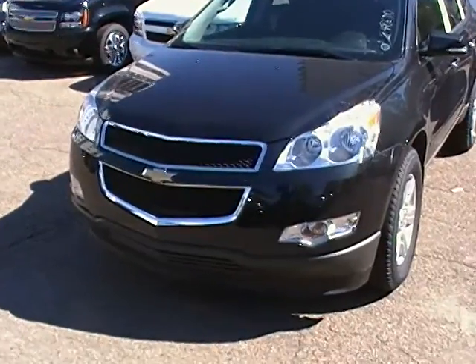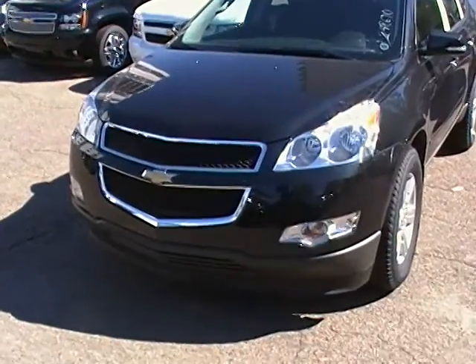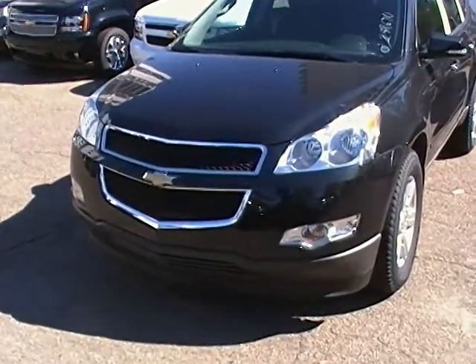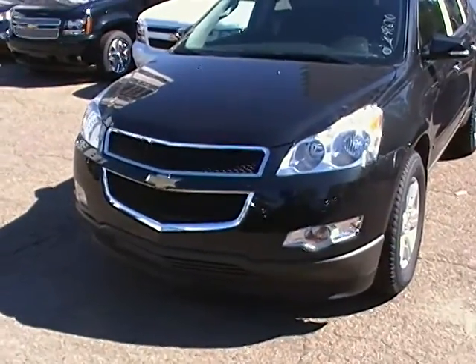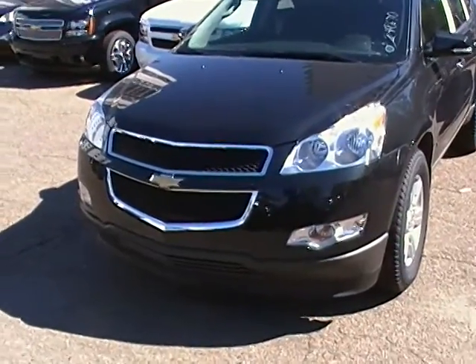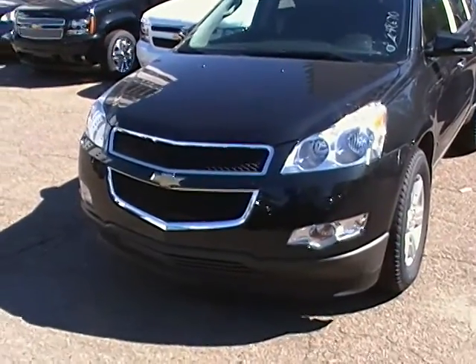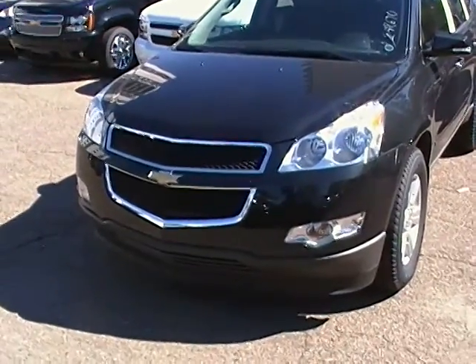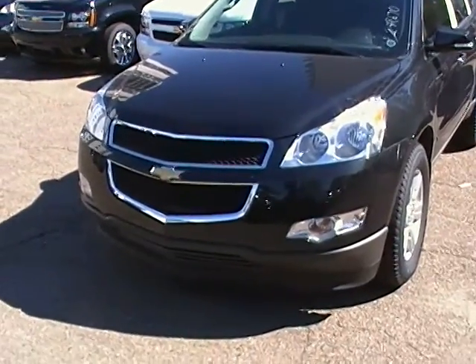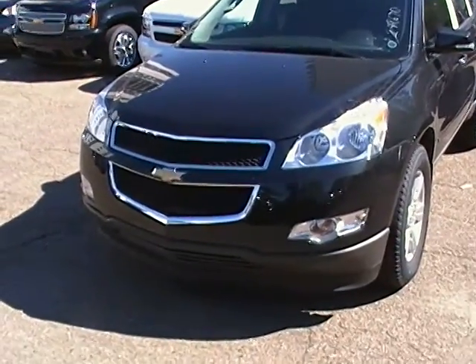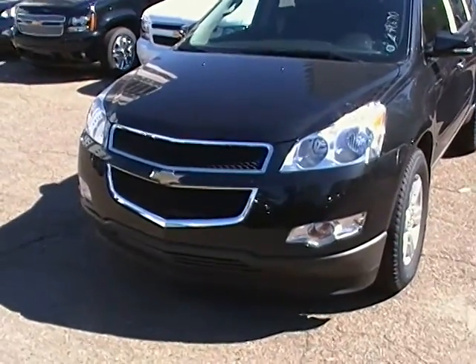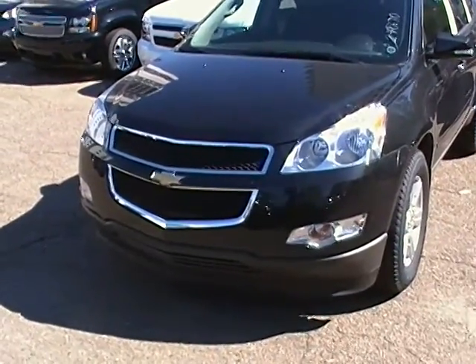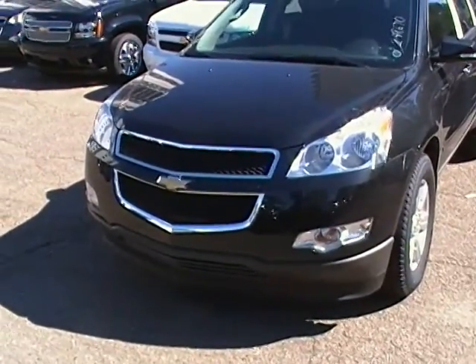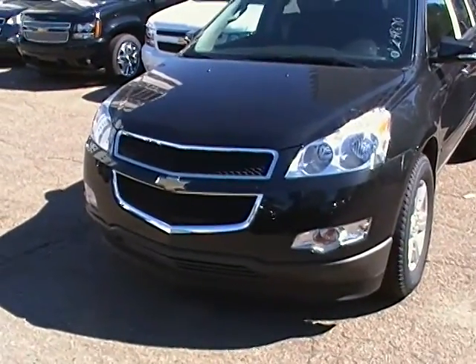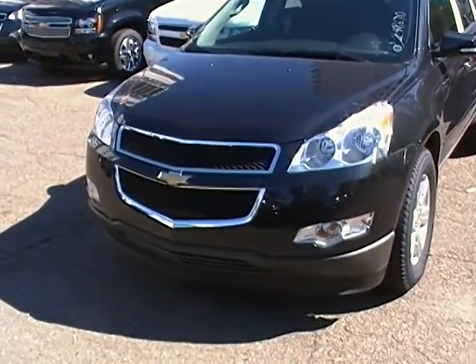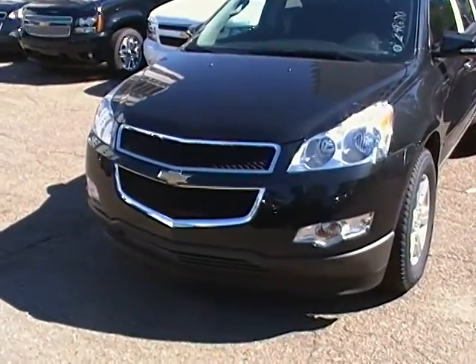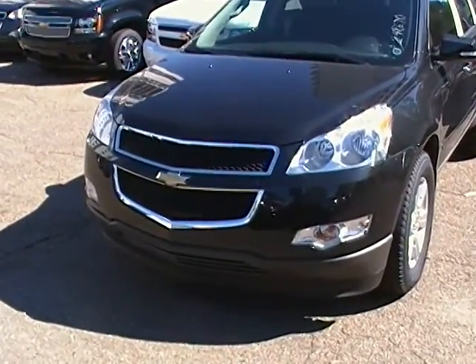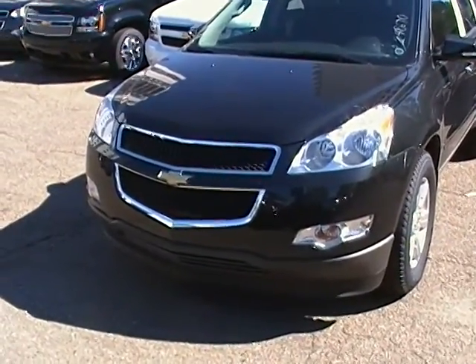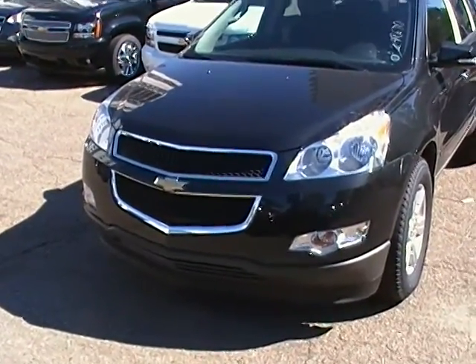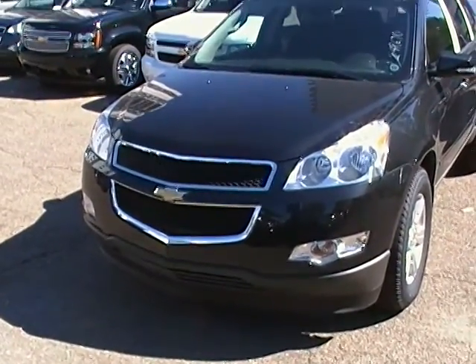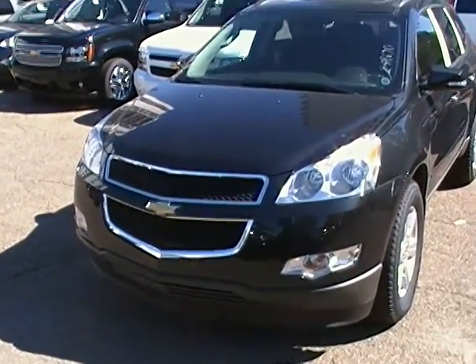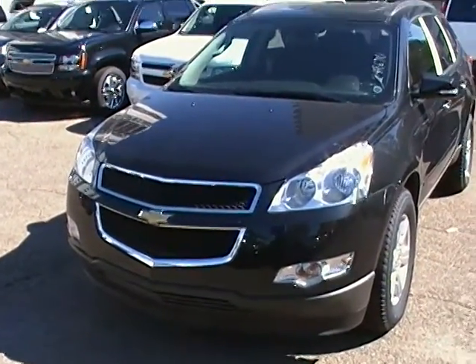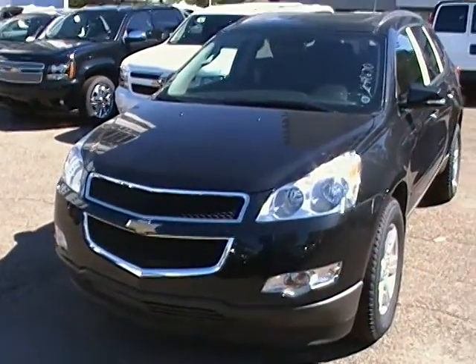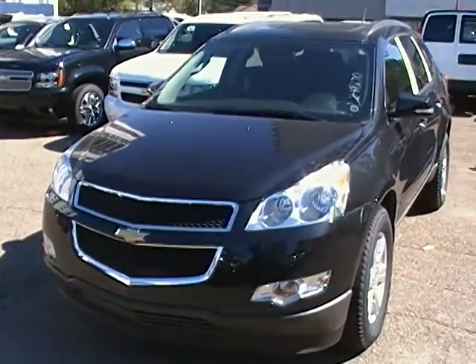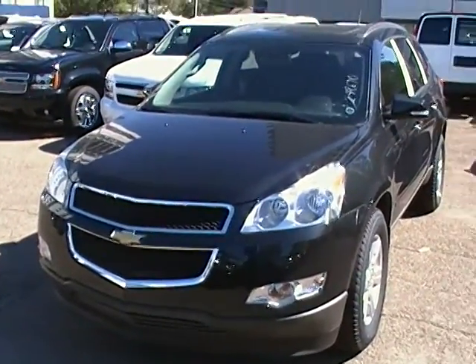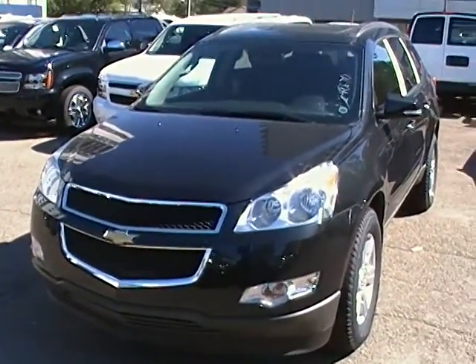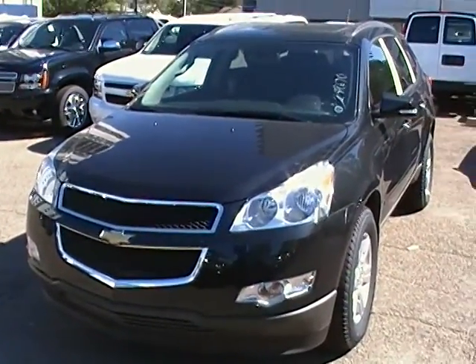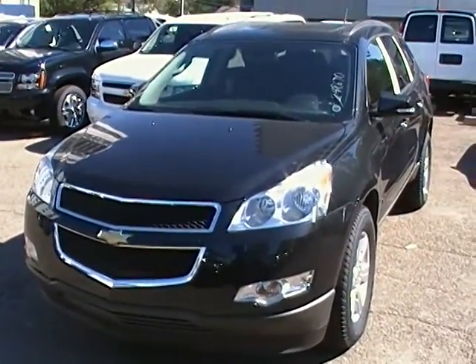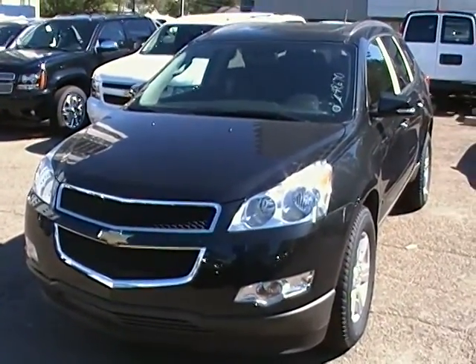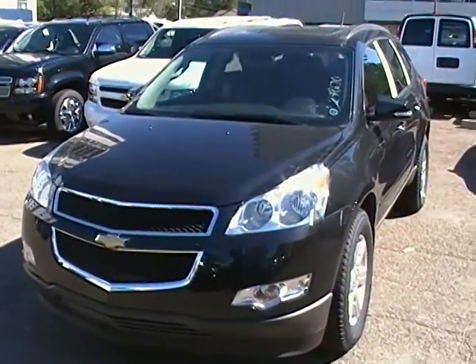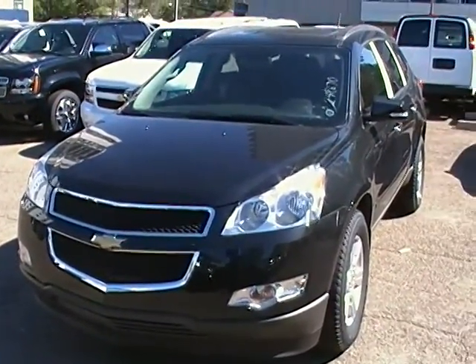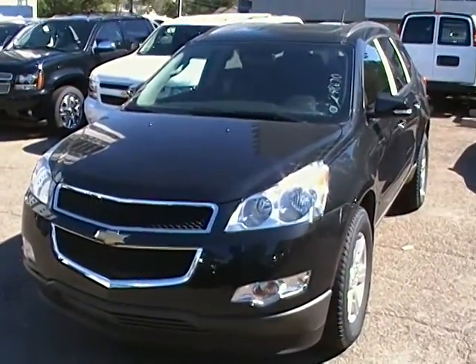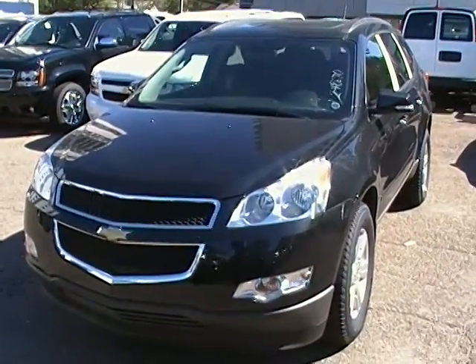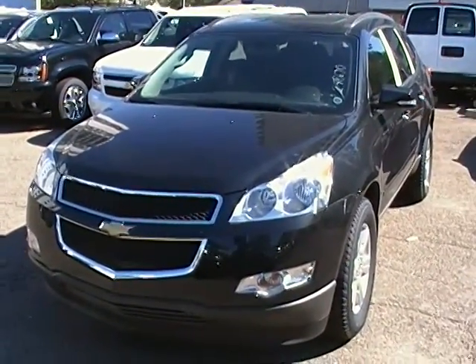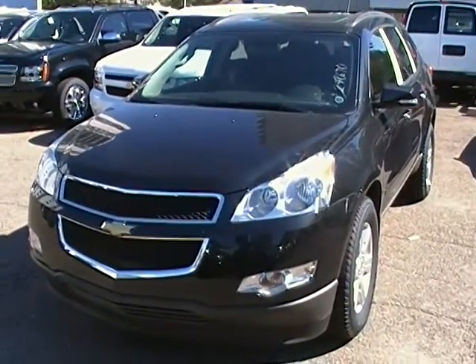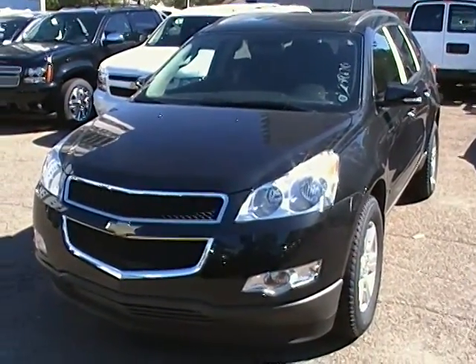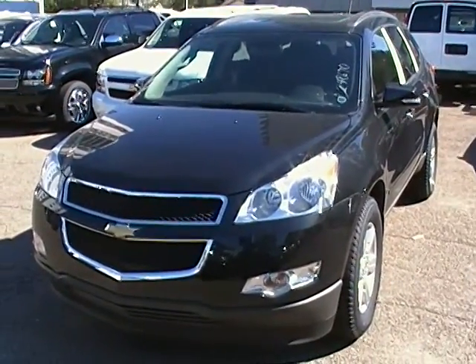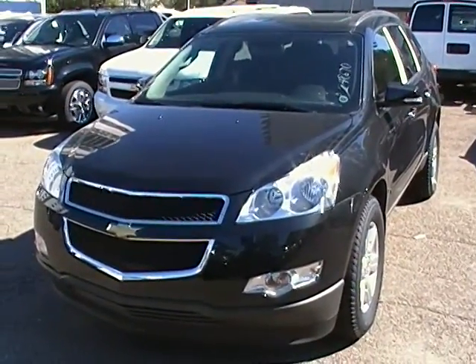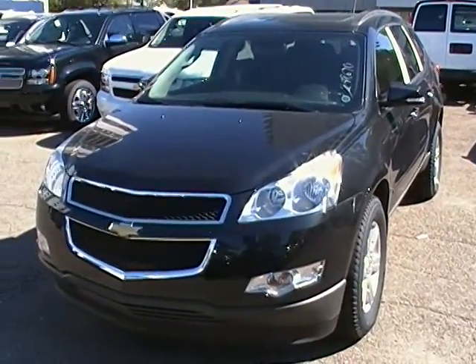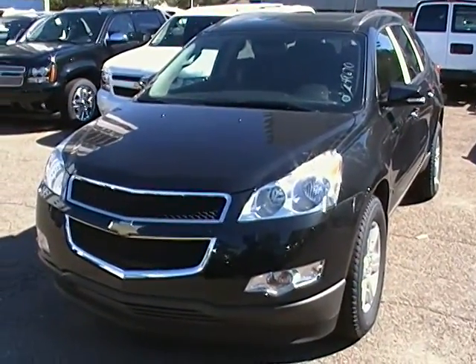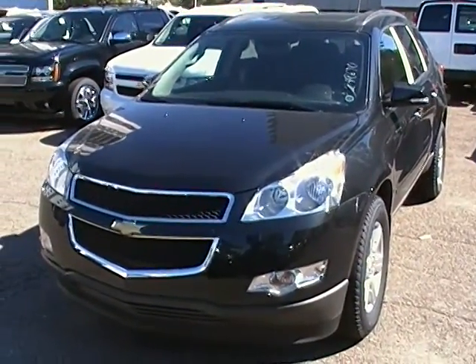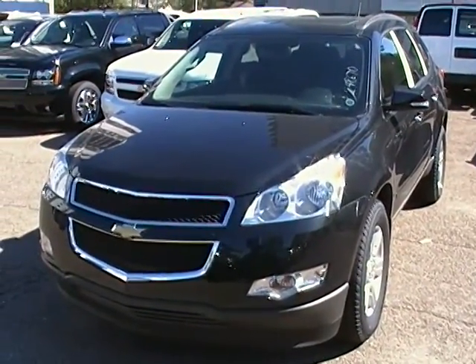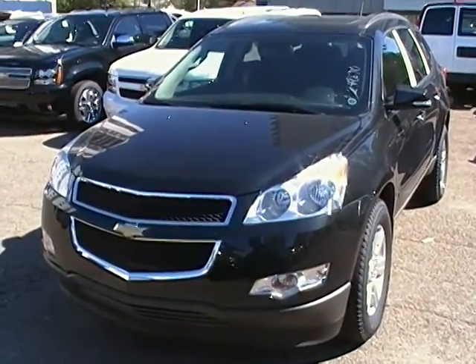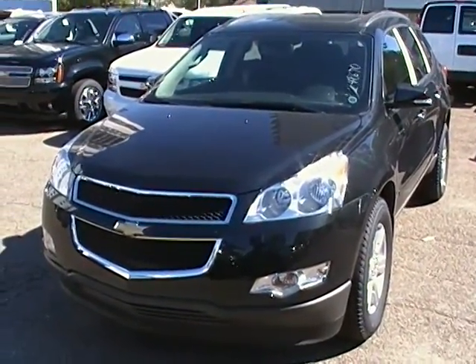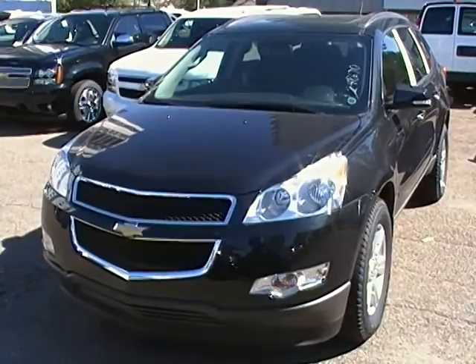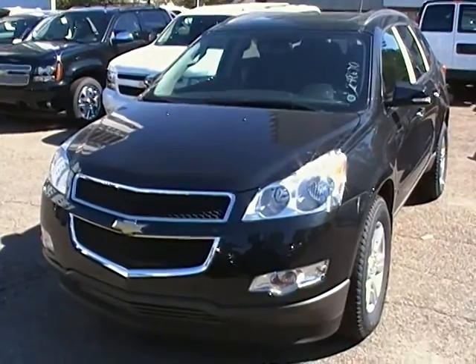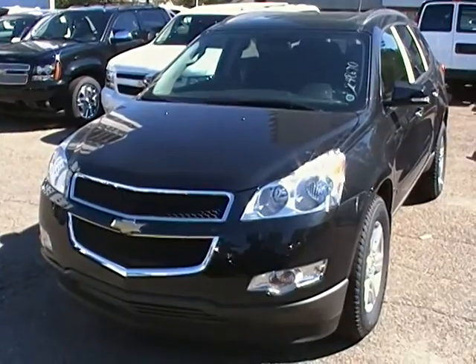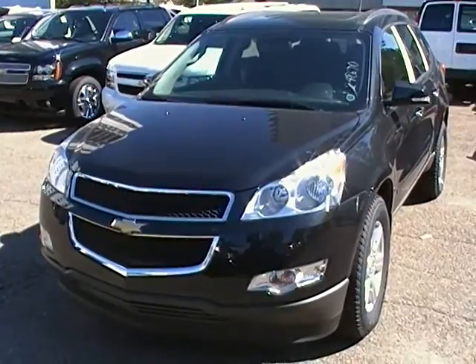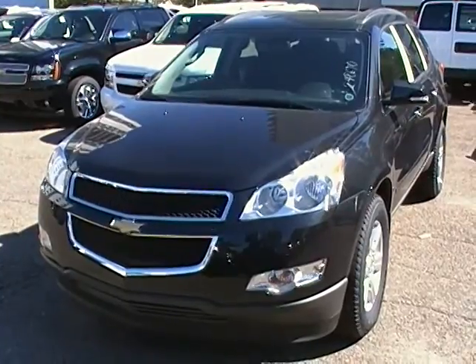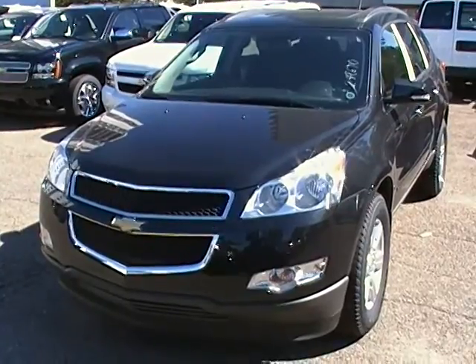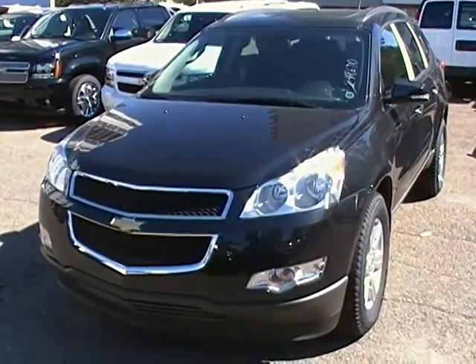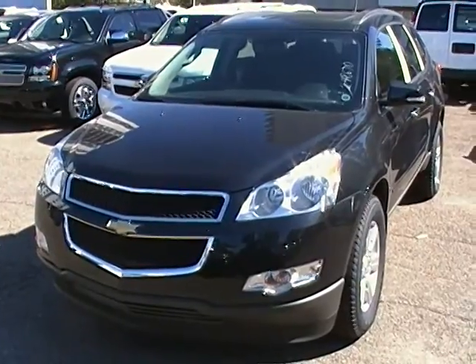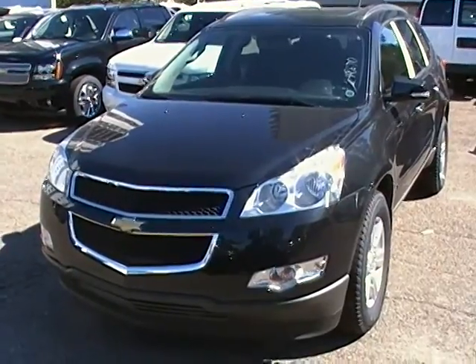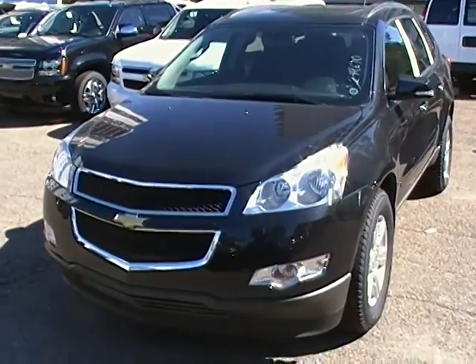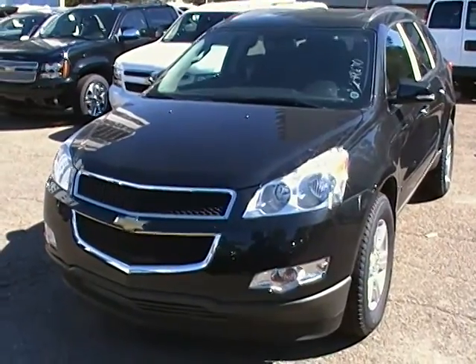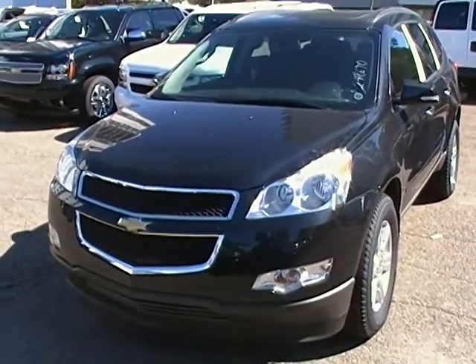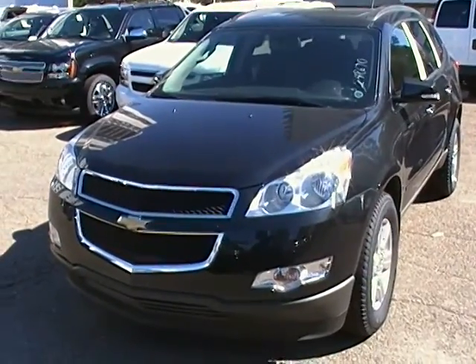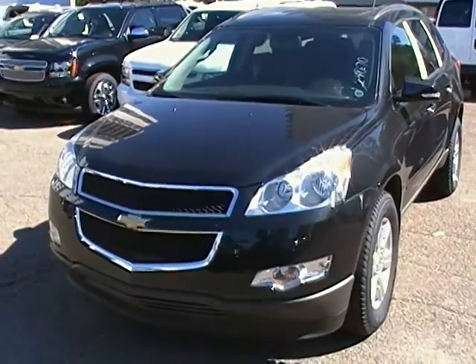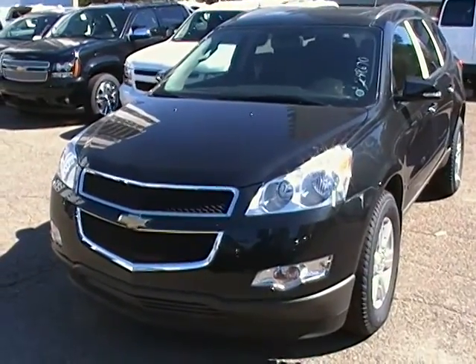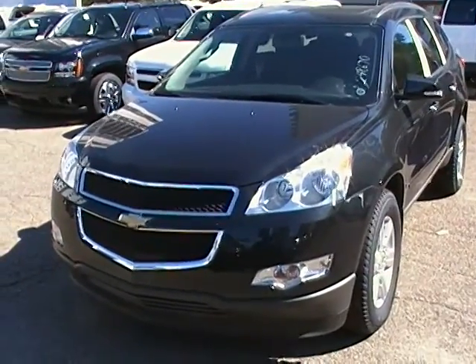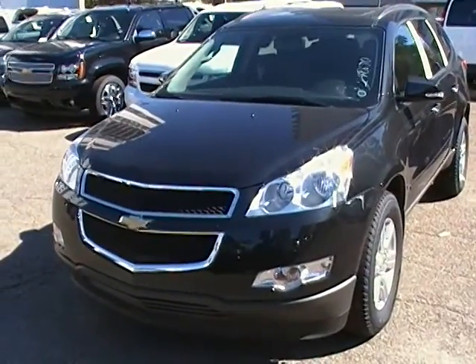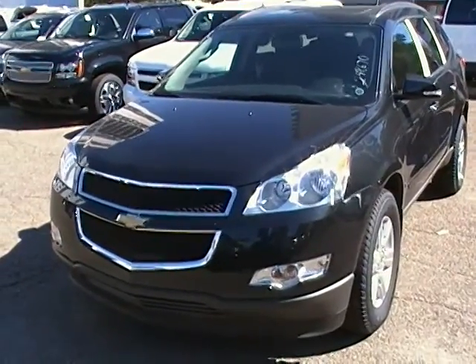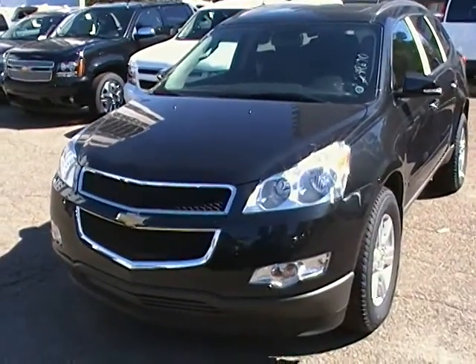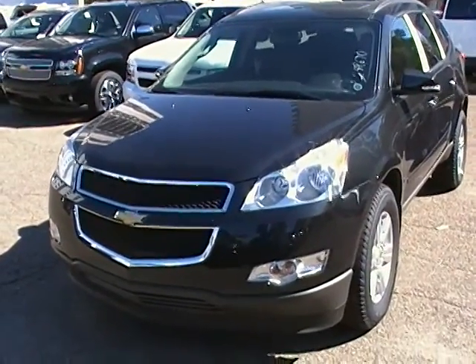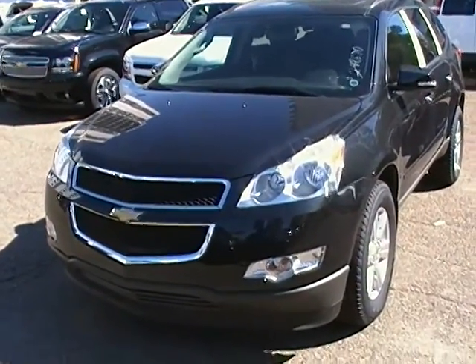Hey Dave, Steve here at Edmonton Motors showing you the Chevrolet Traverse 1LT Black Granite Metallic.